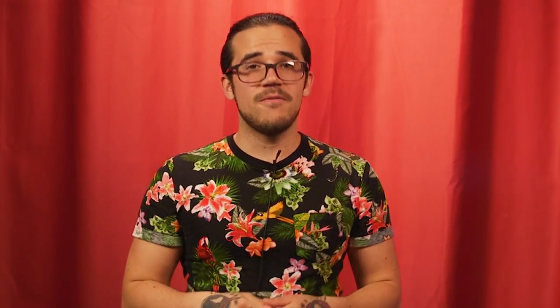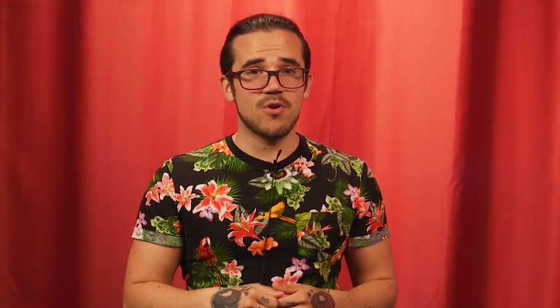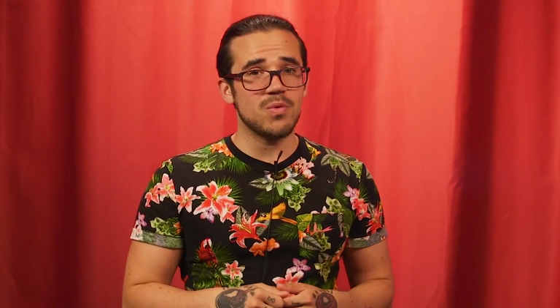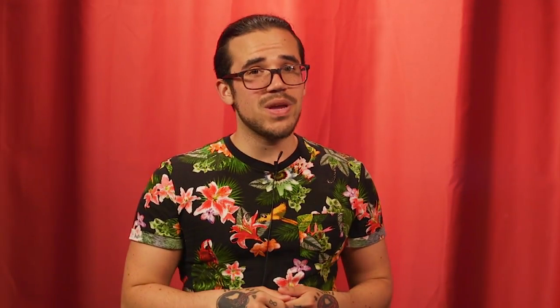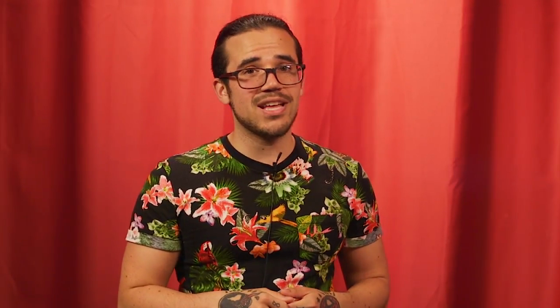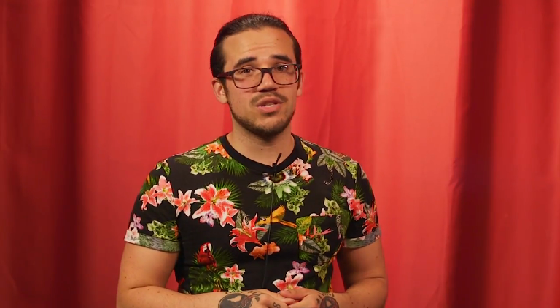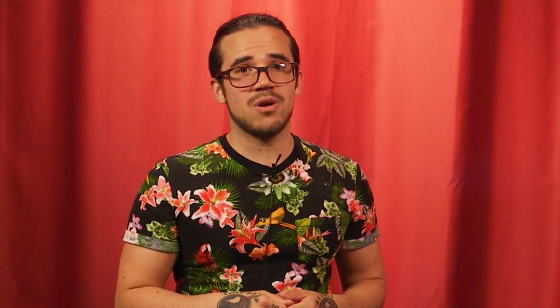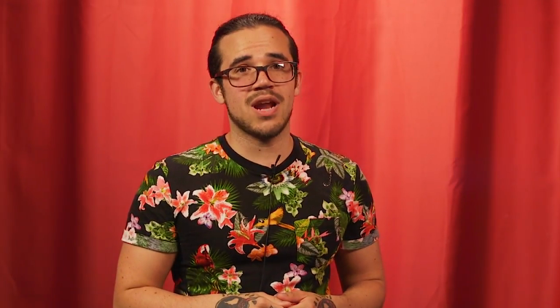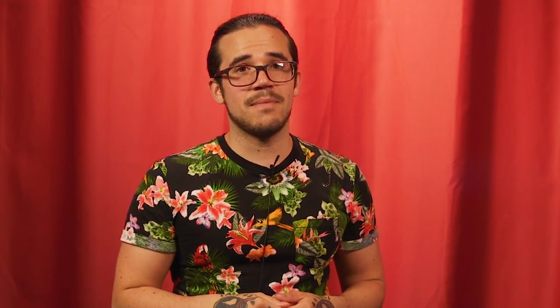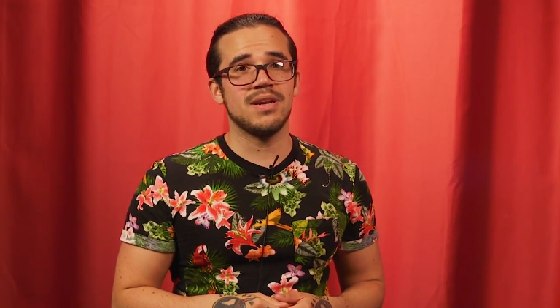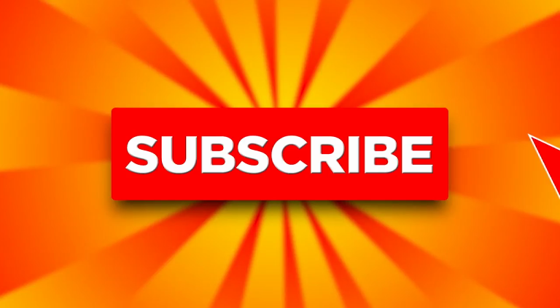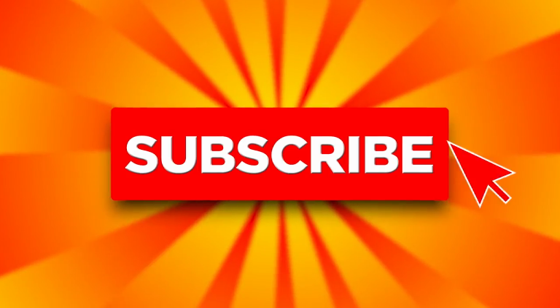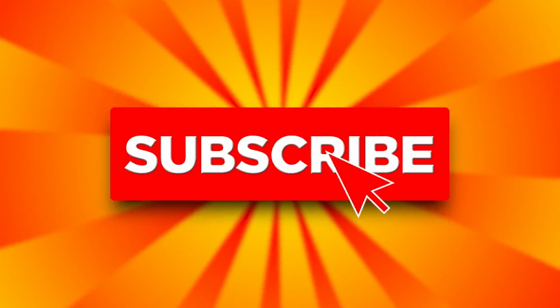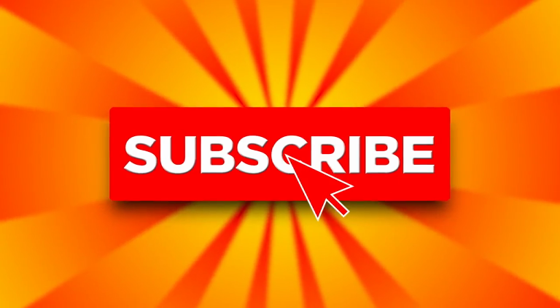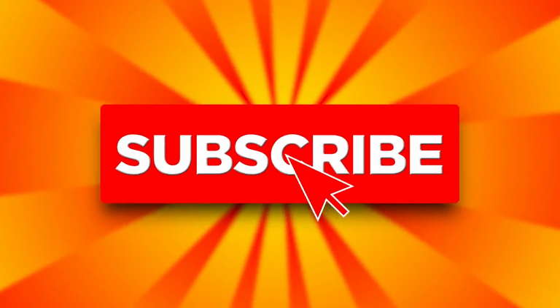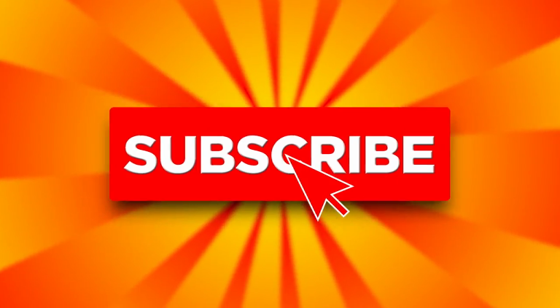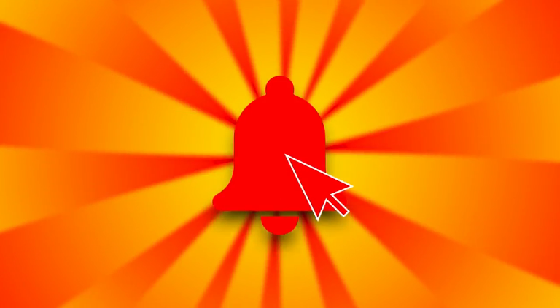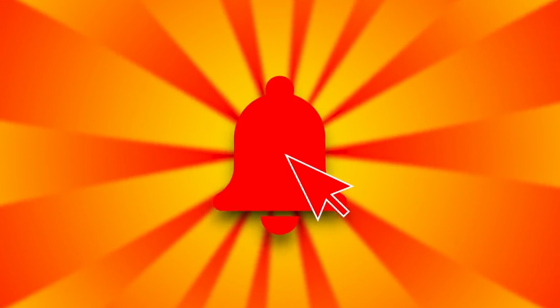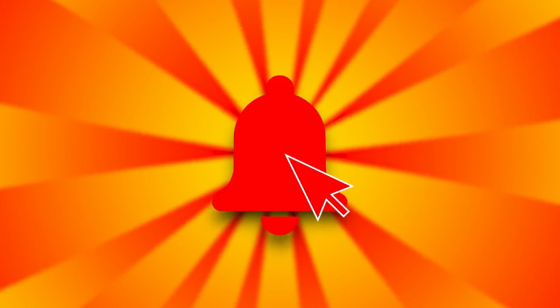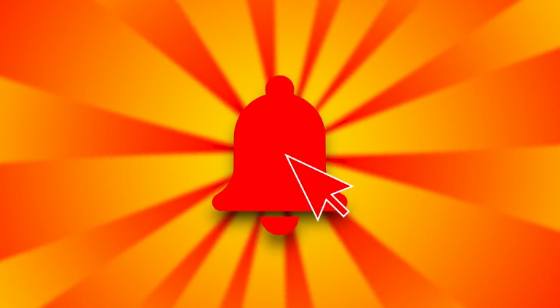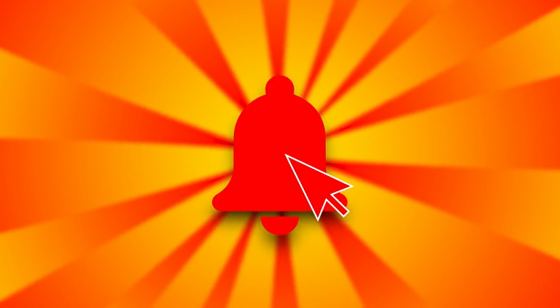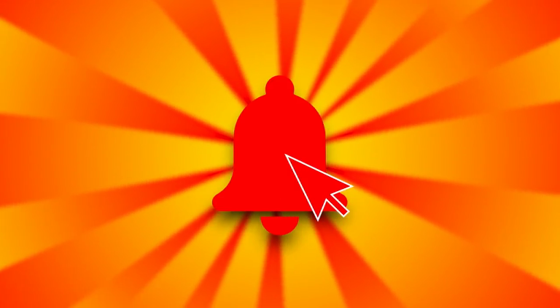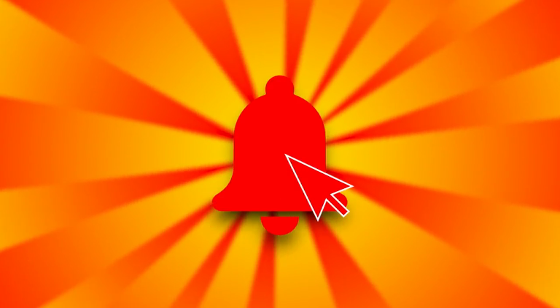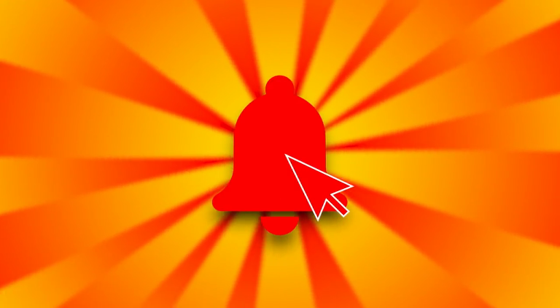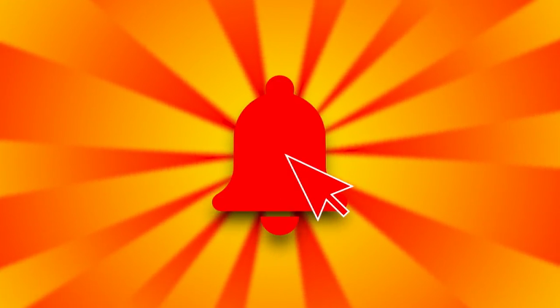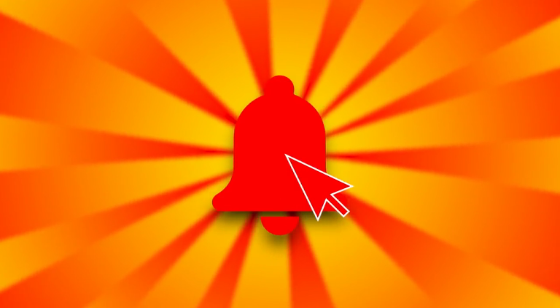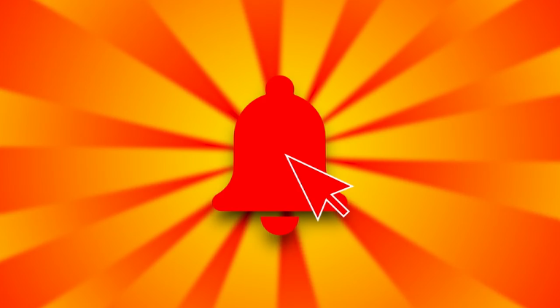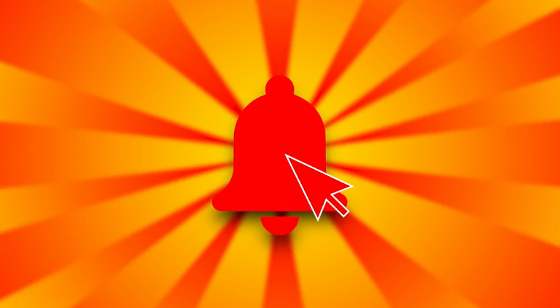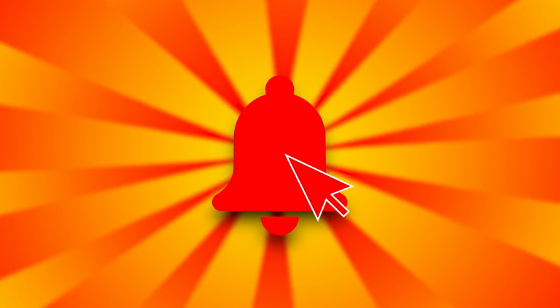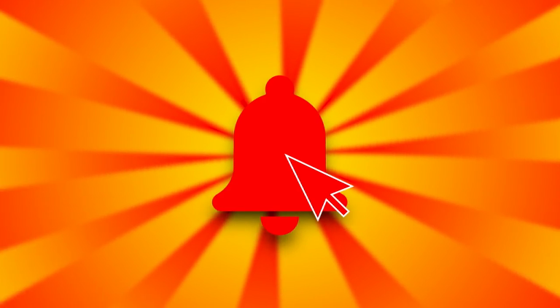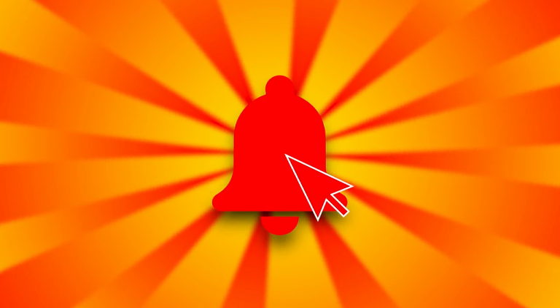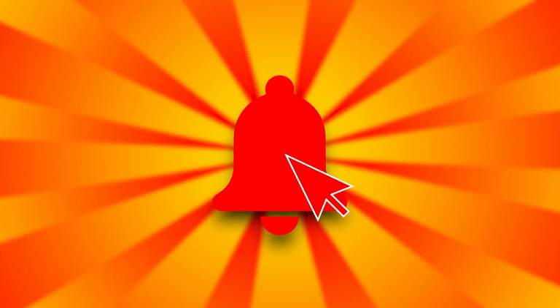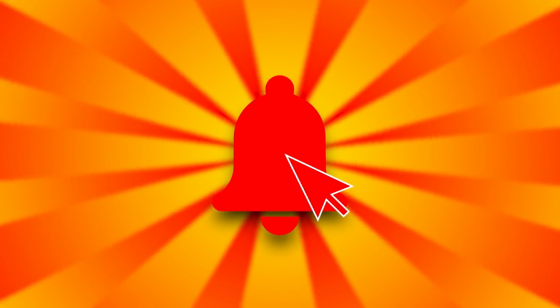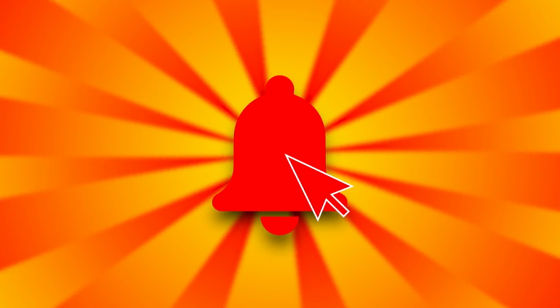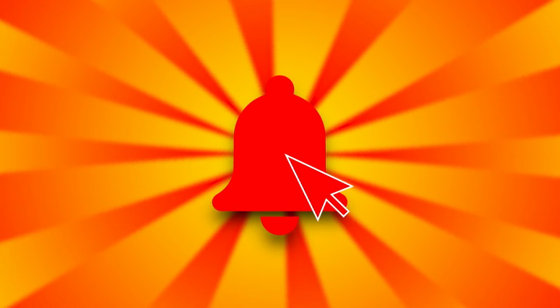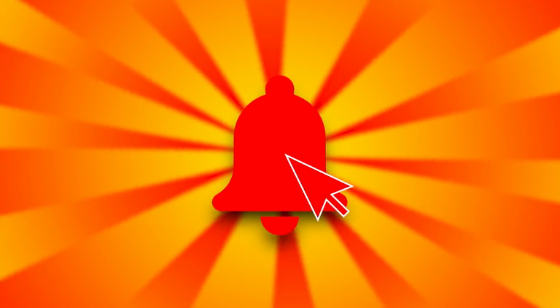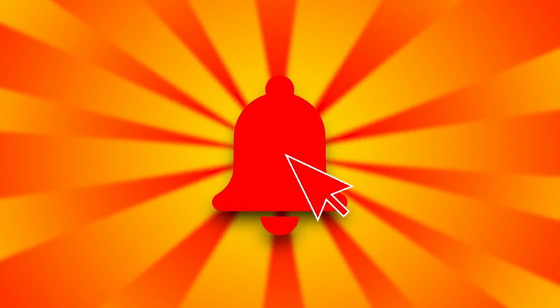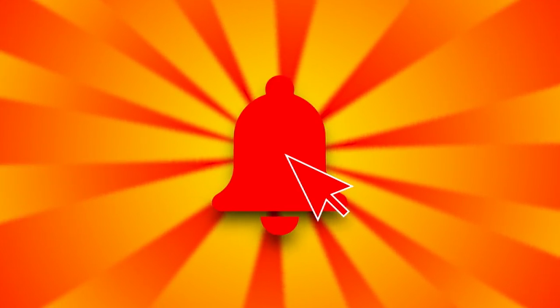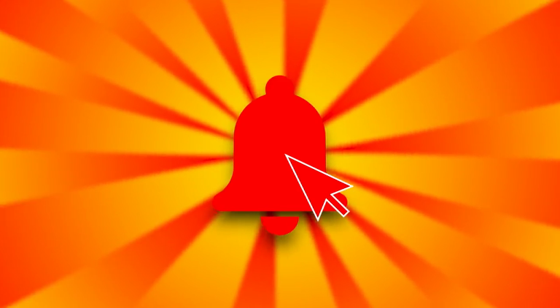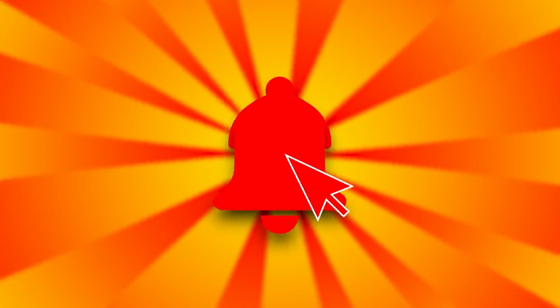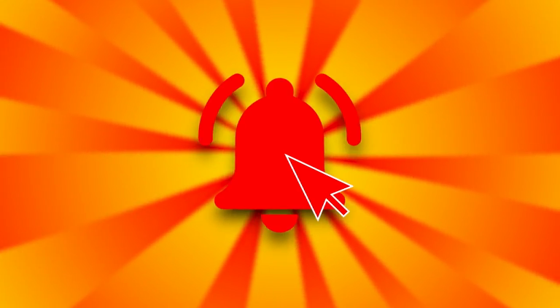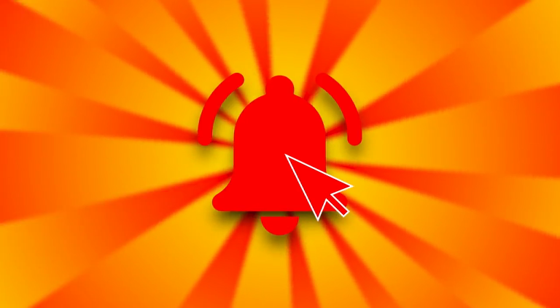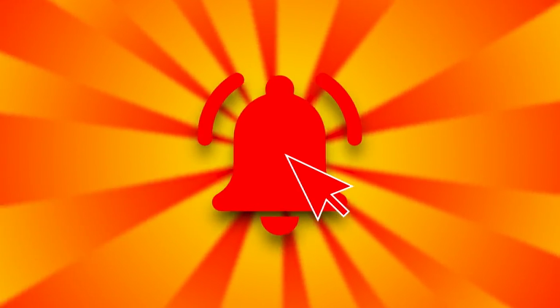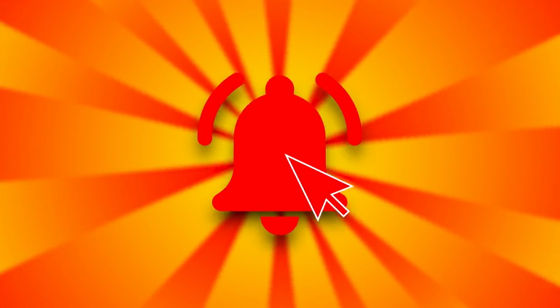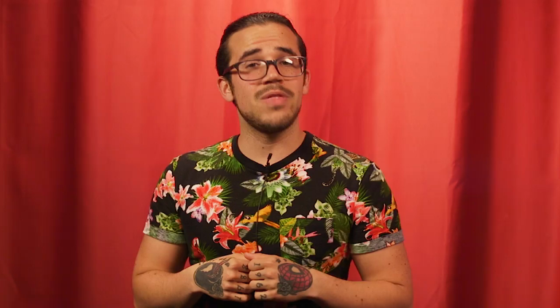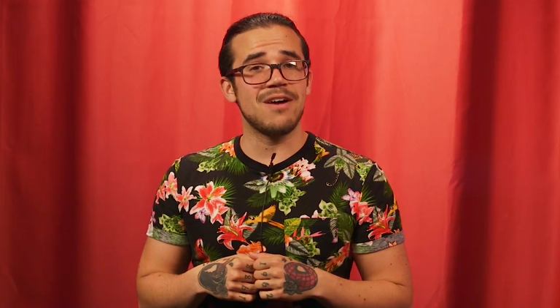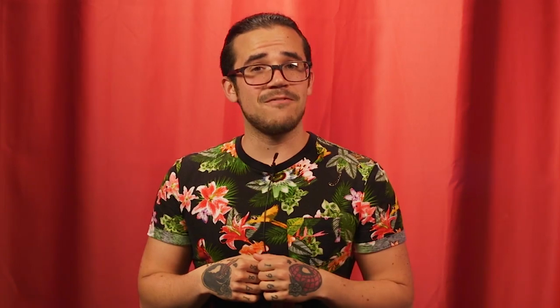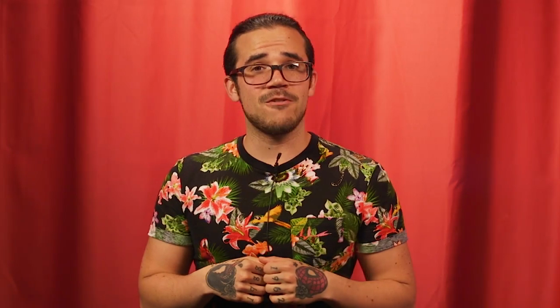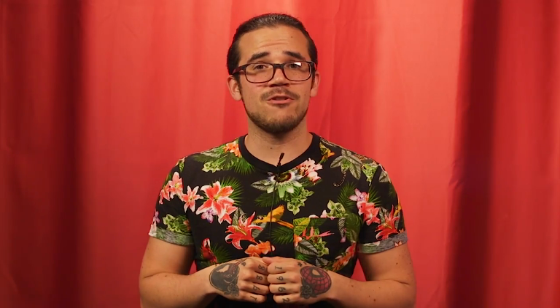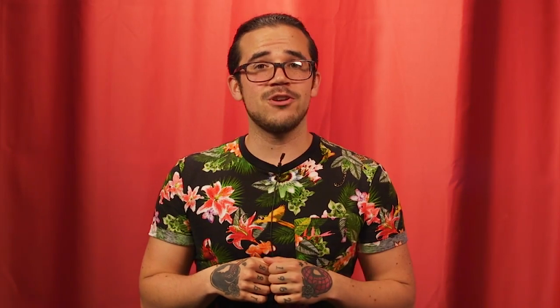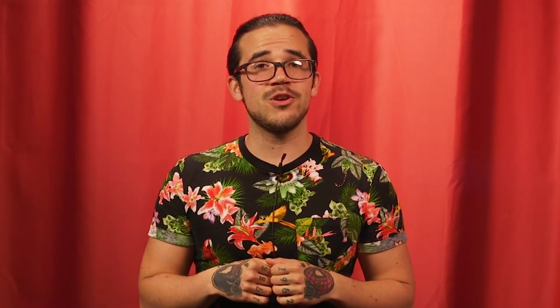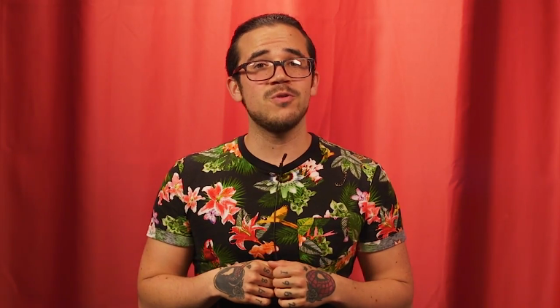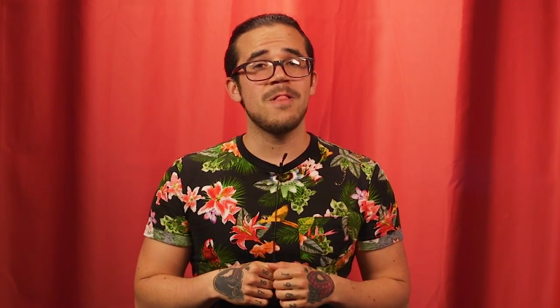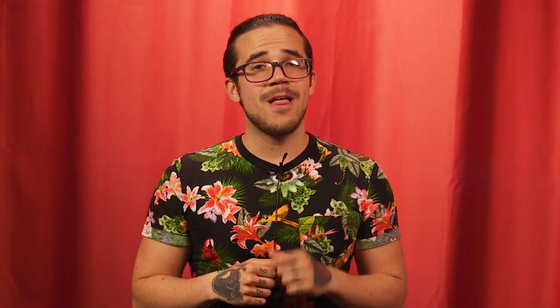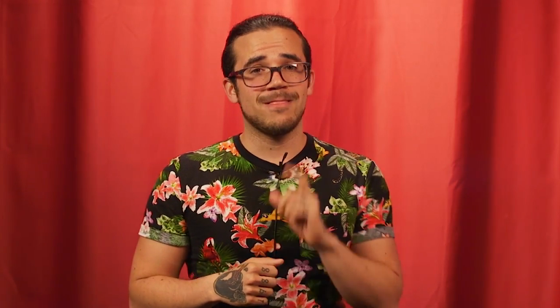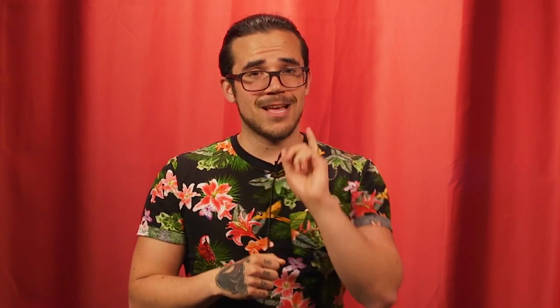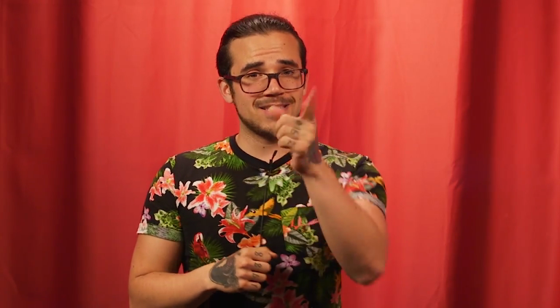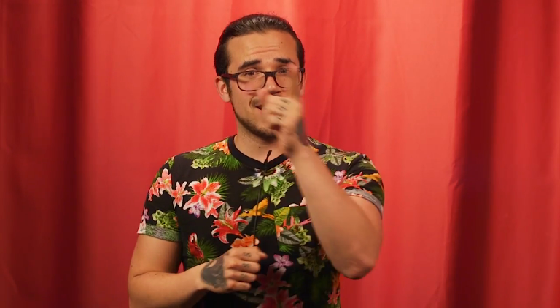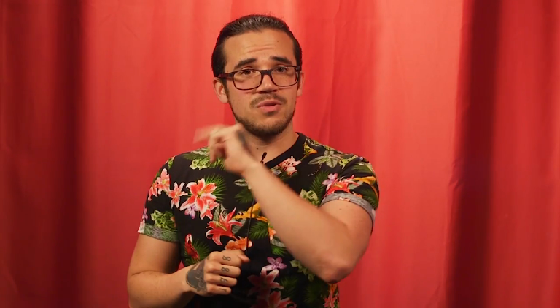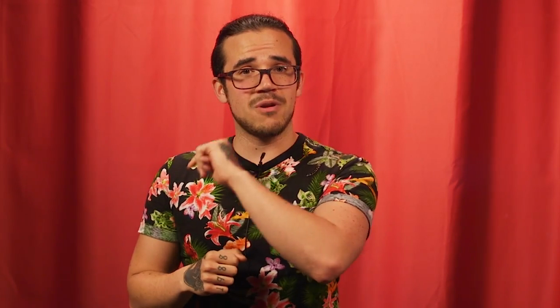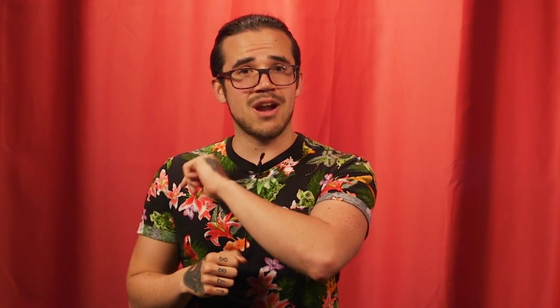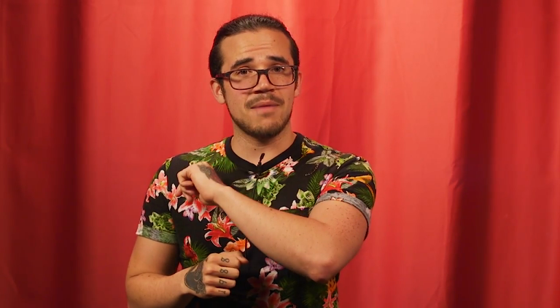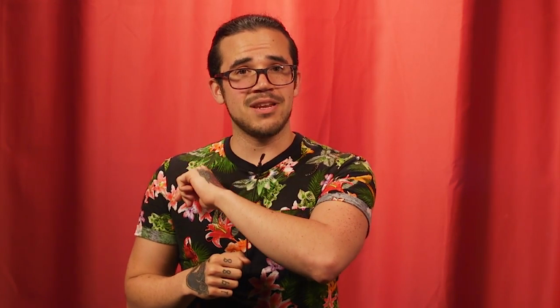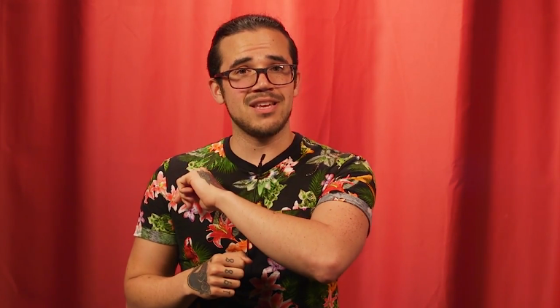Before we get to our nominees, make sure to subscribe and hit the notification icon so you know when we upload. Without further ado, let's get to our nominees.